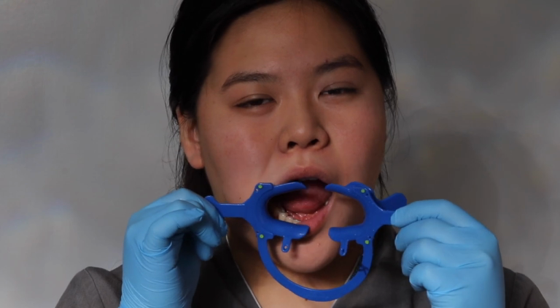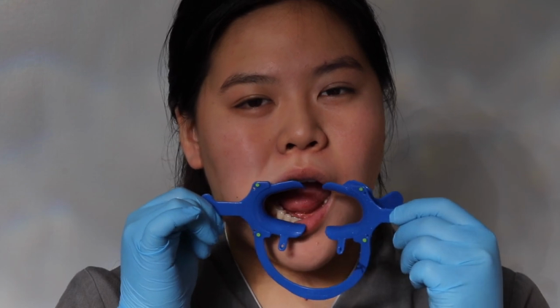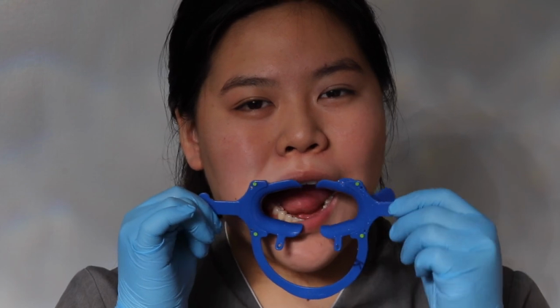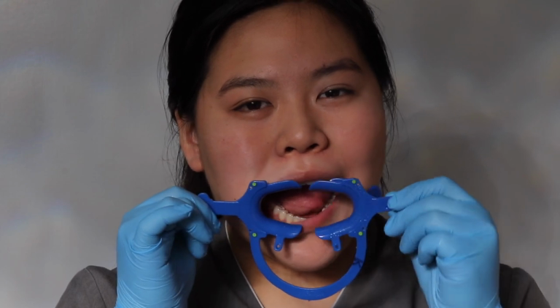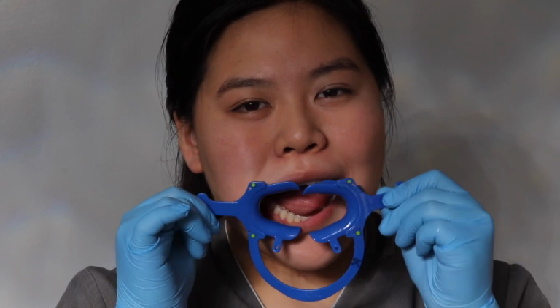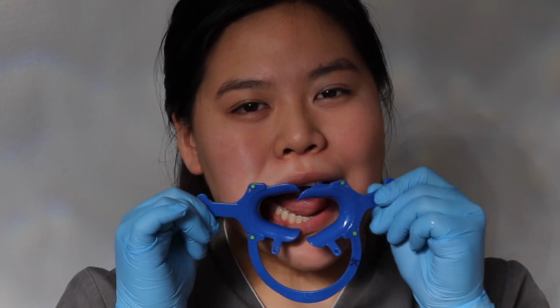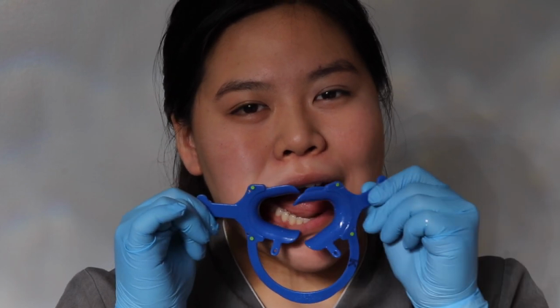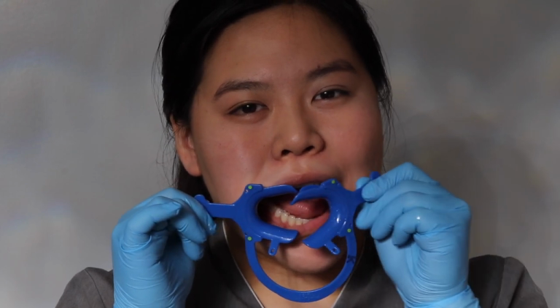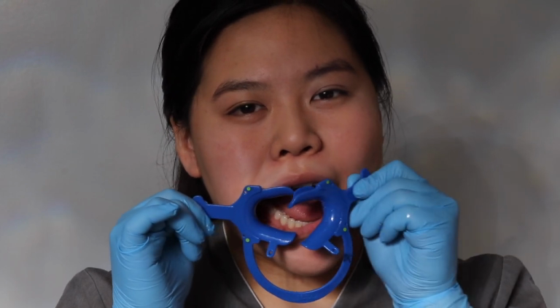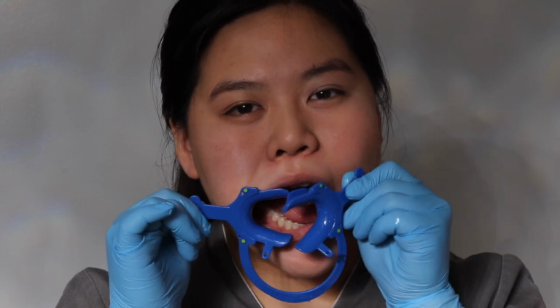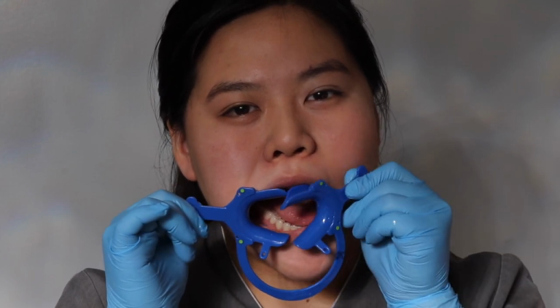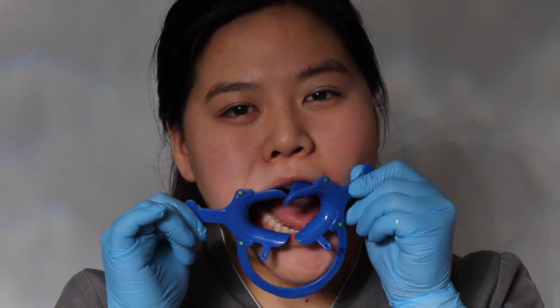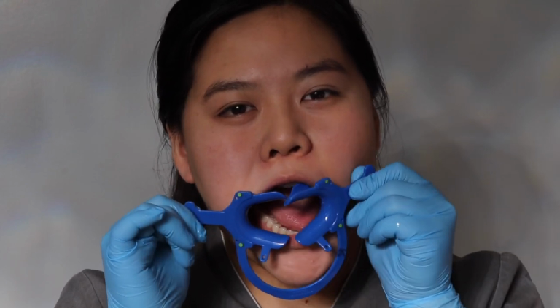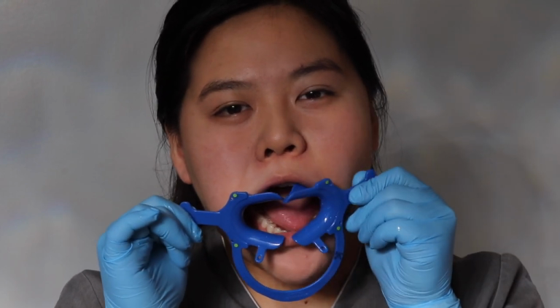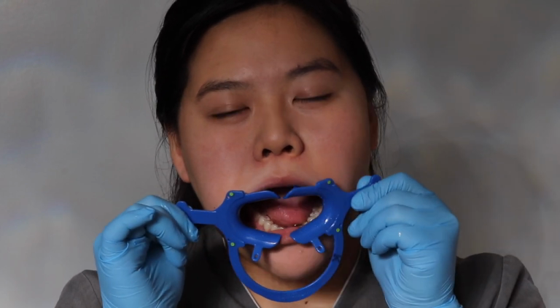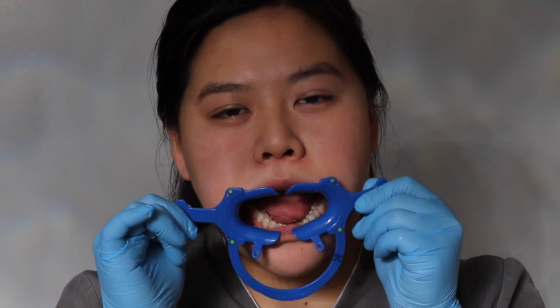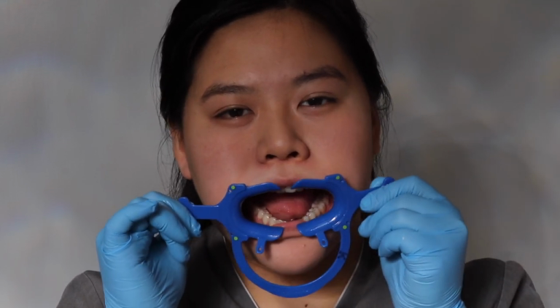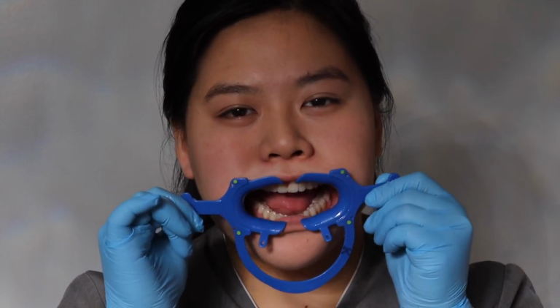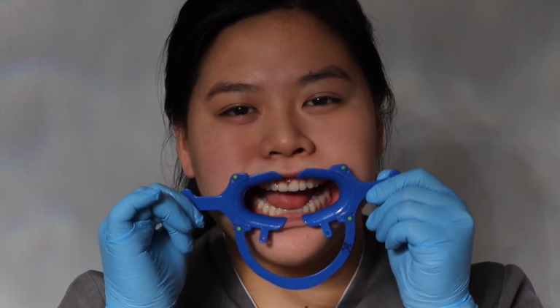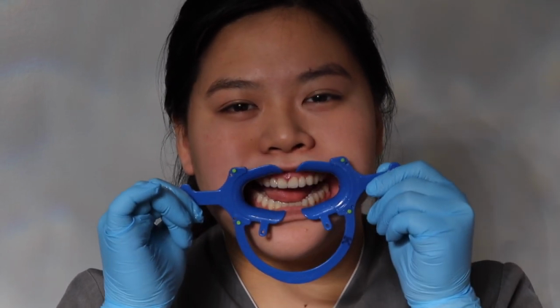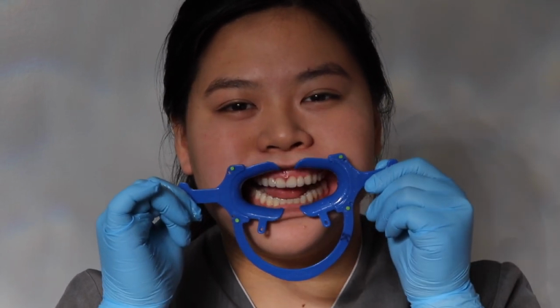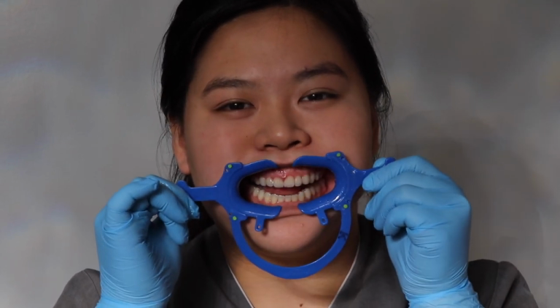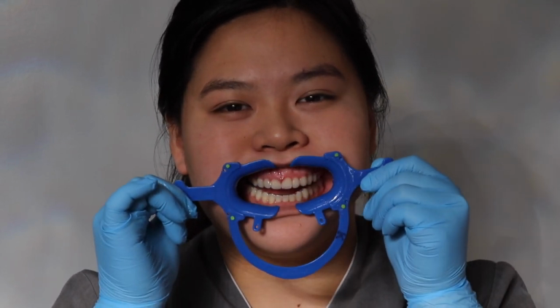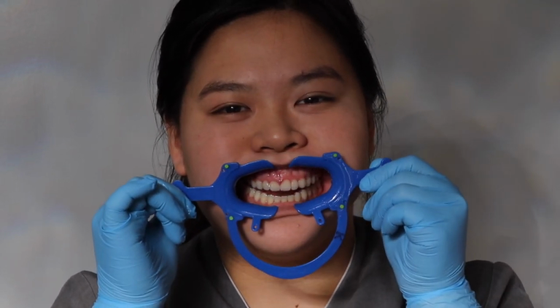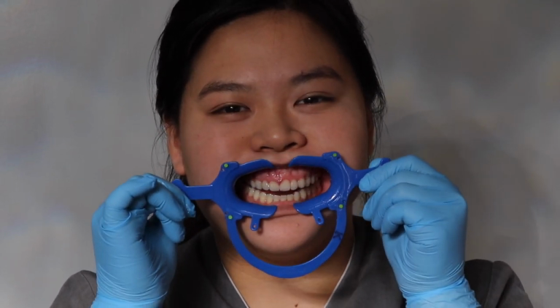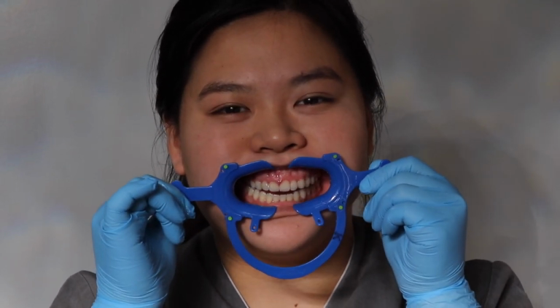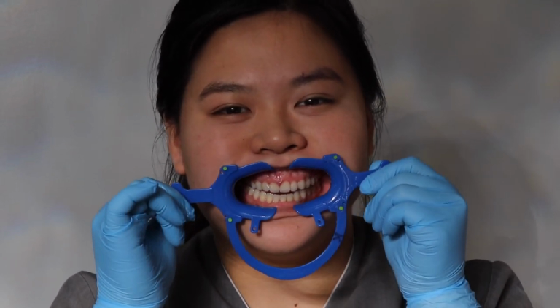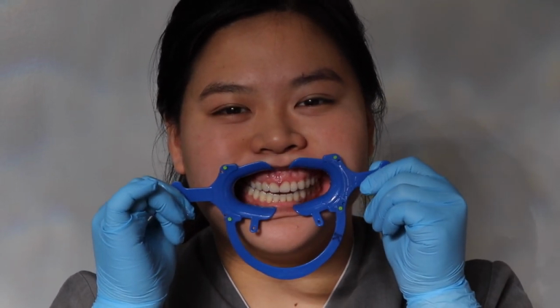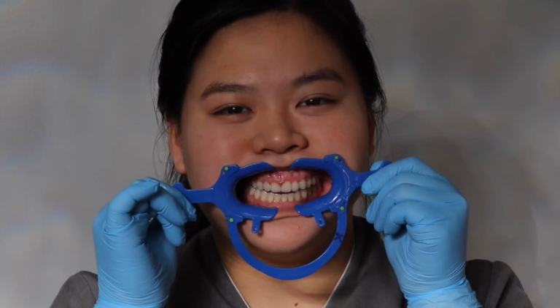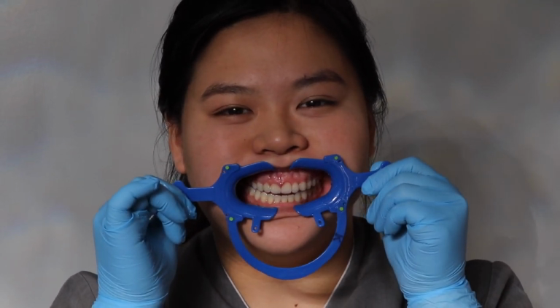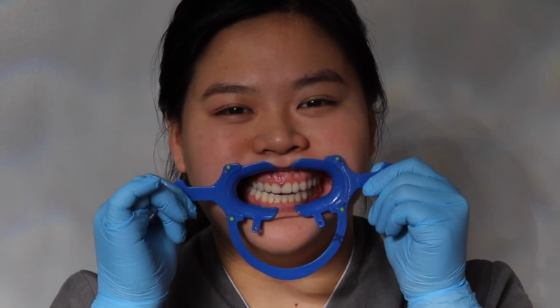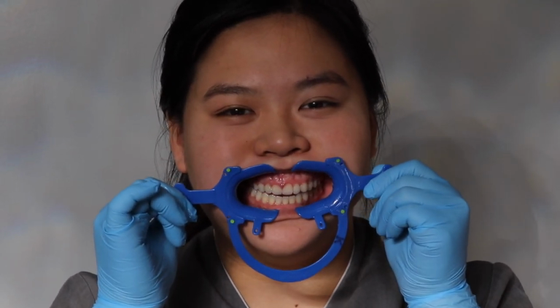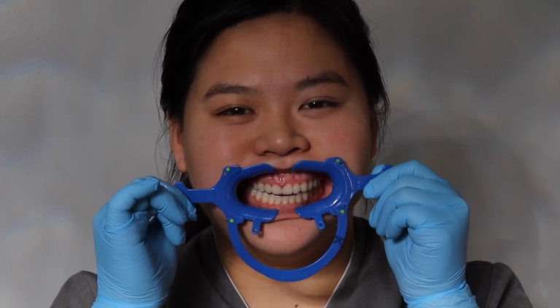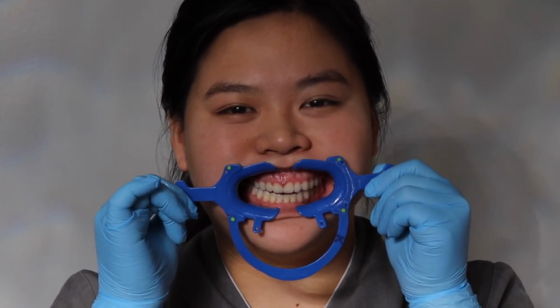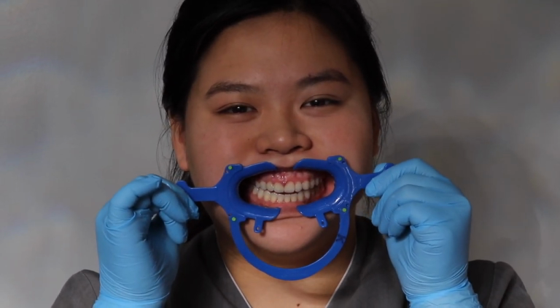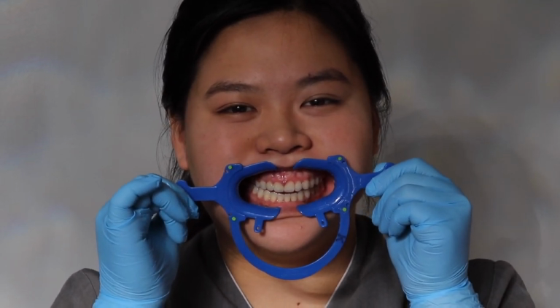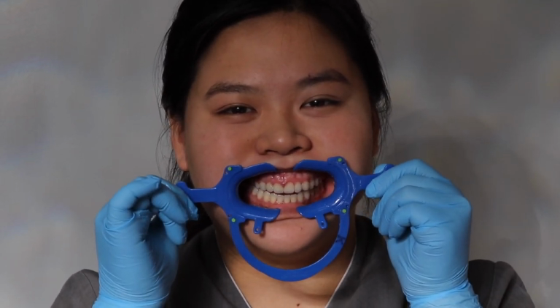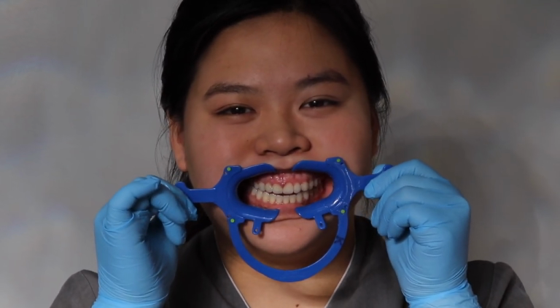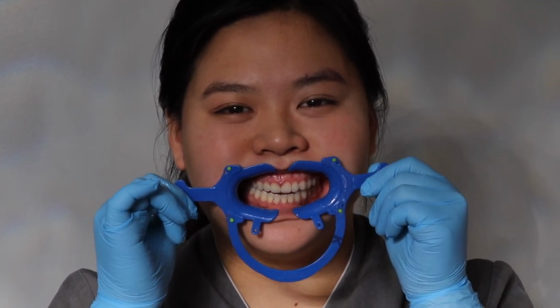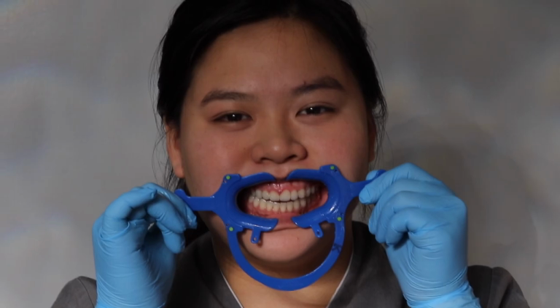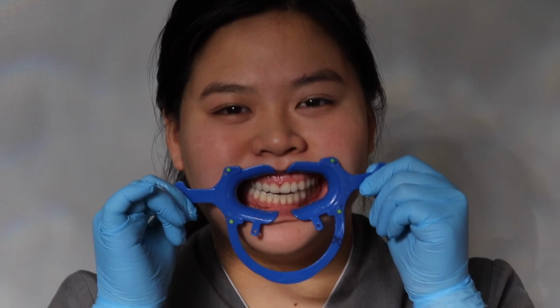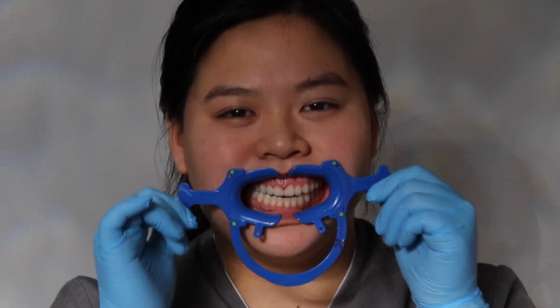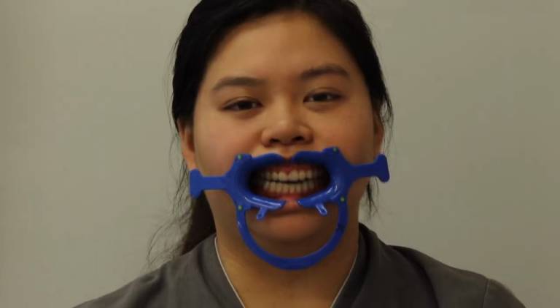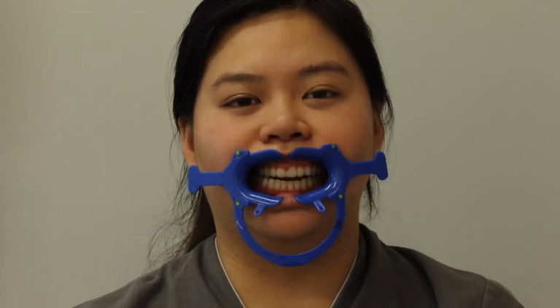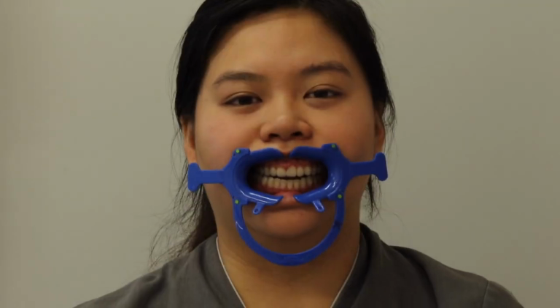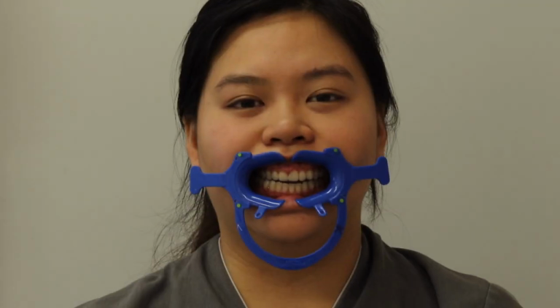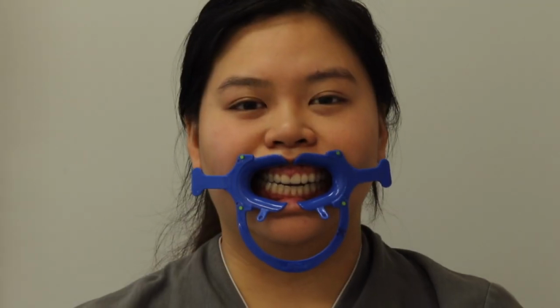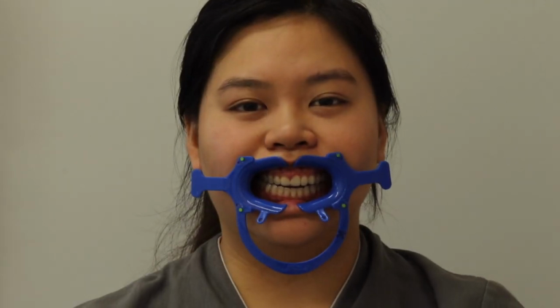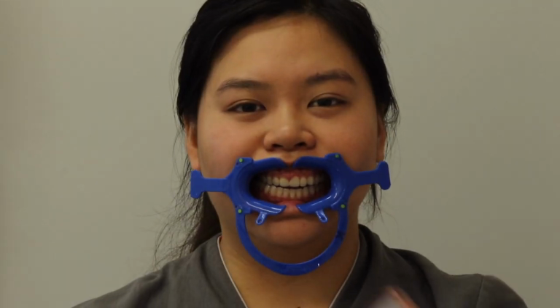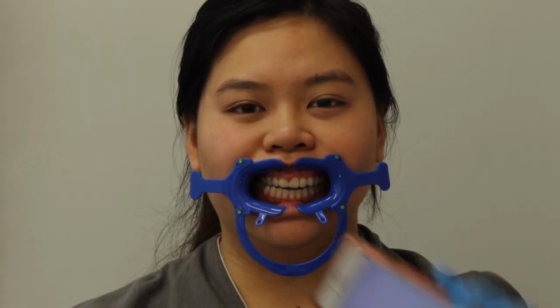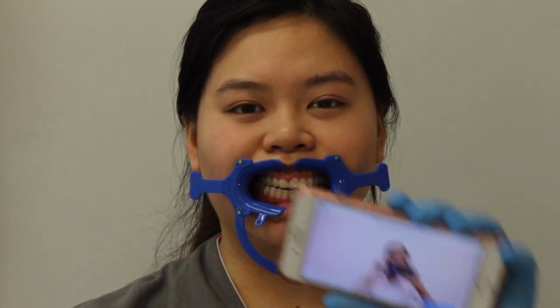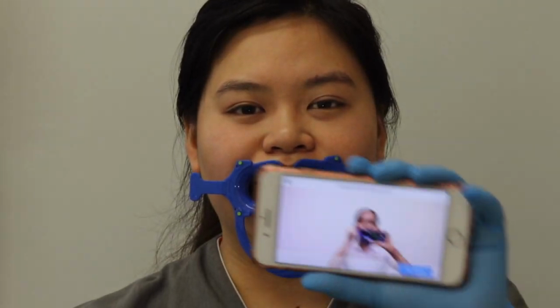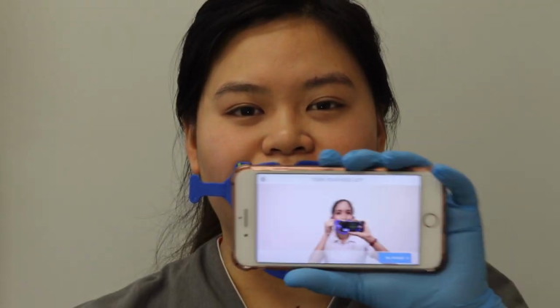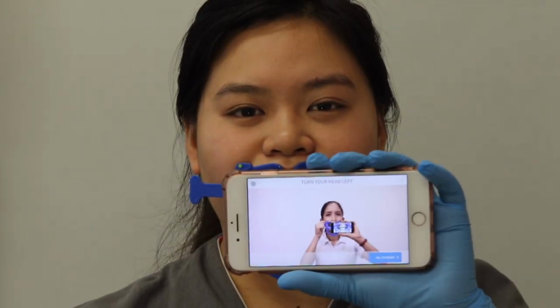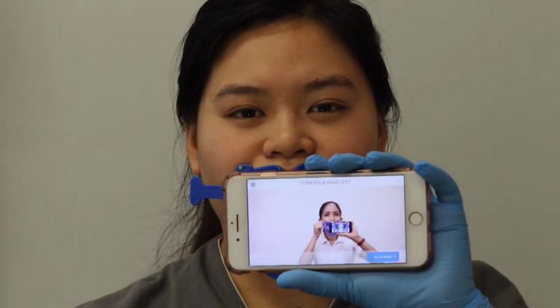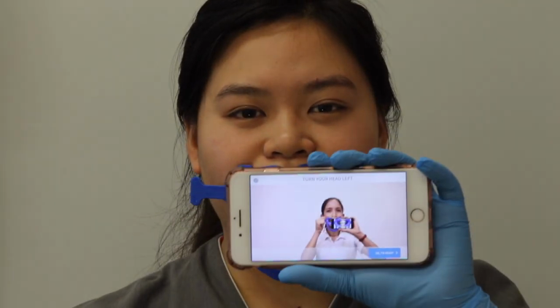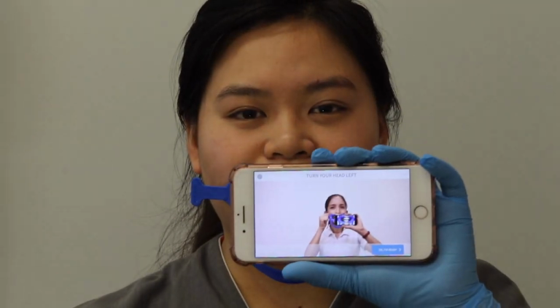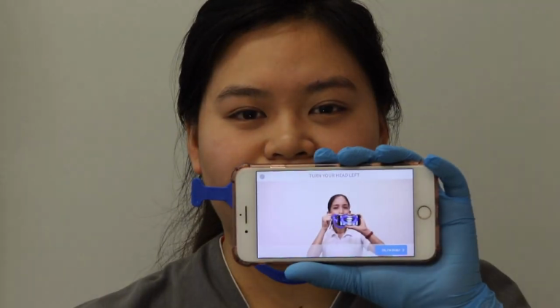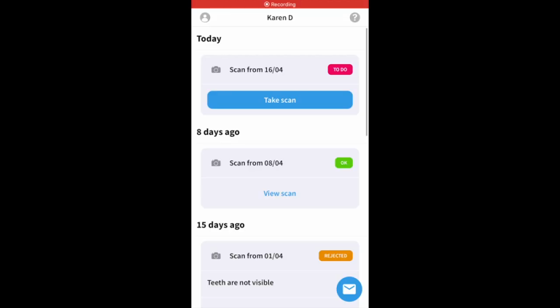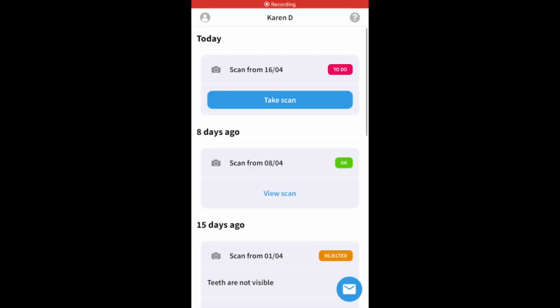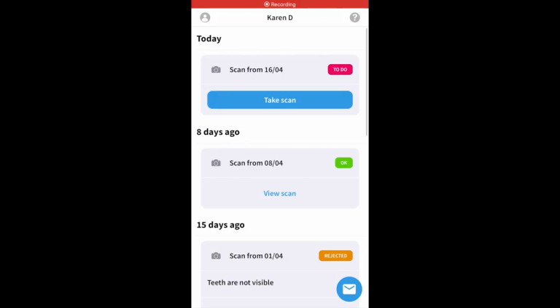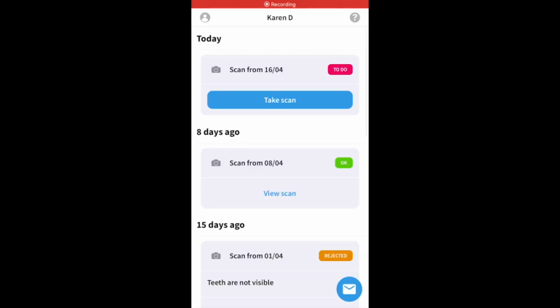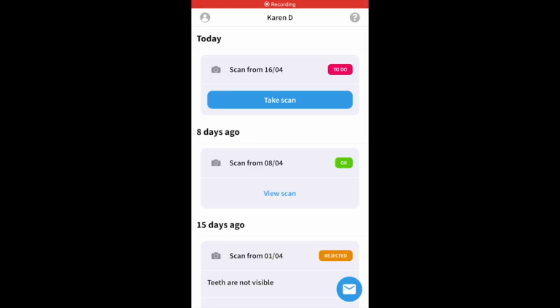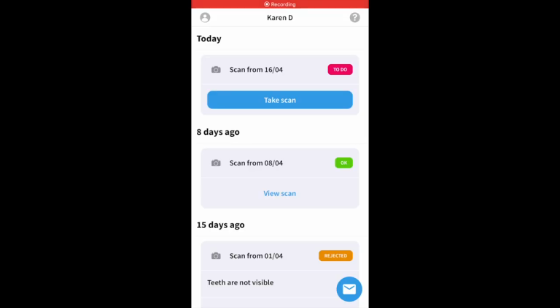Insert one side of the lip retractor first, then the other side. Once you have done this, start your scan.